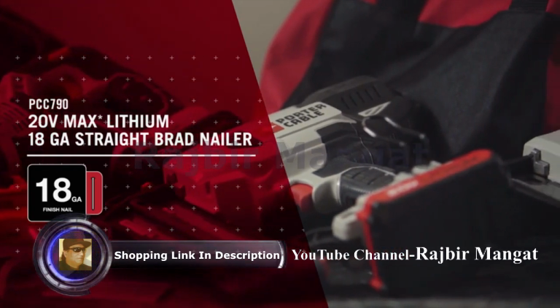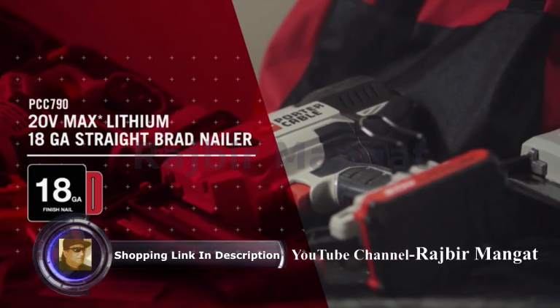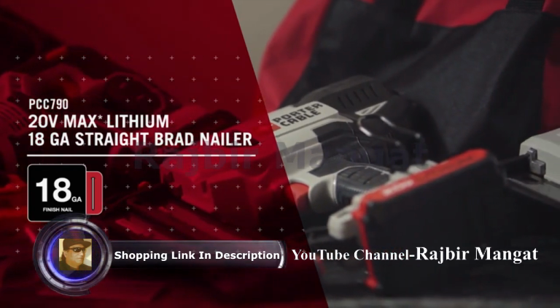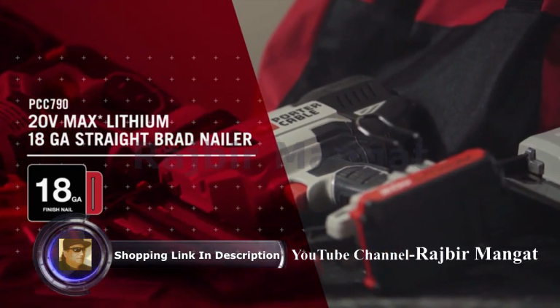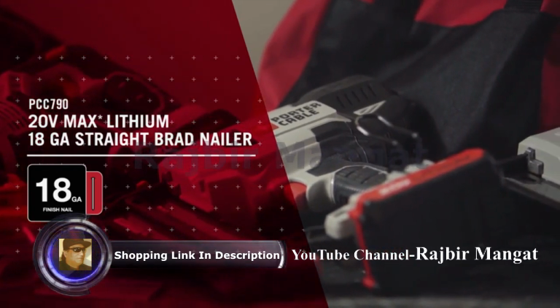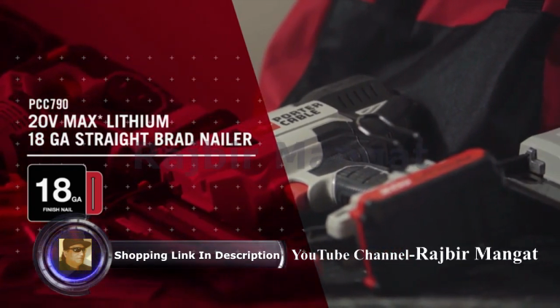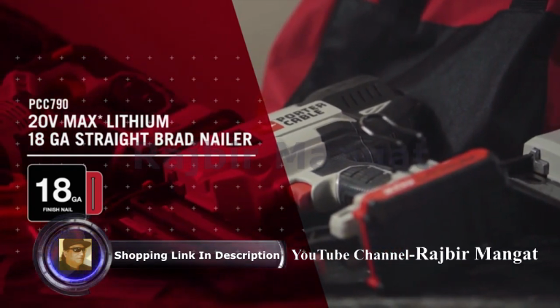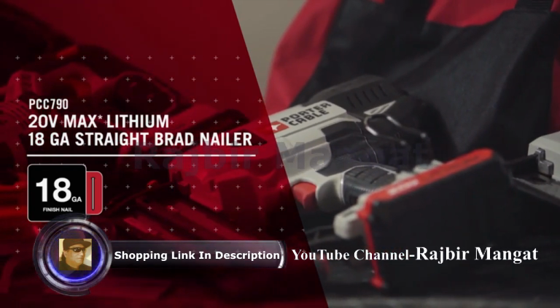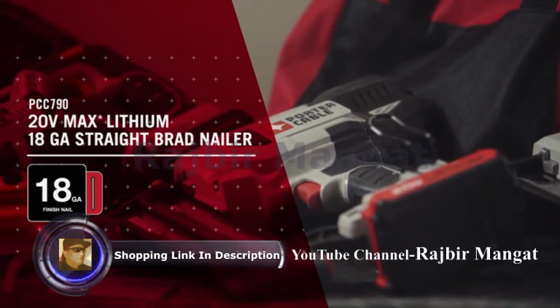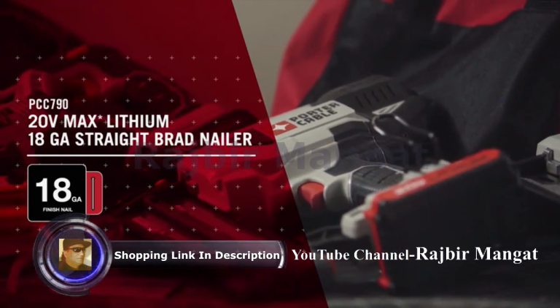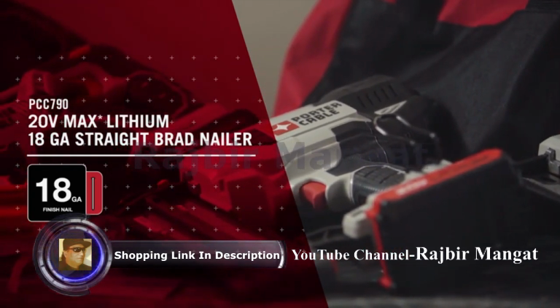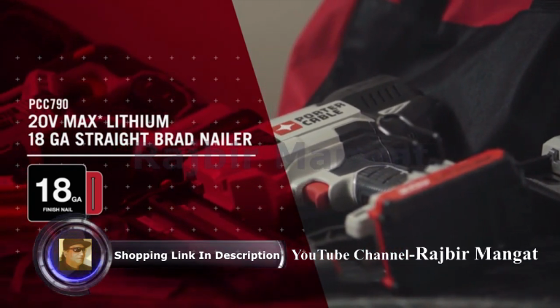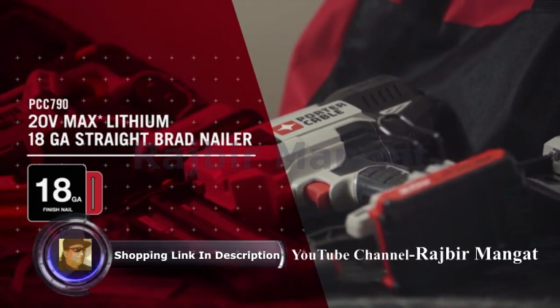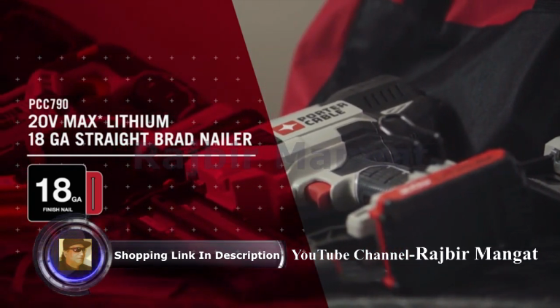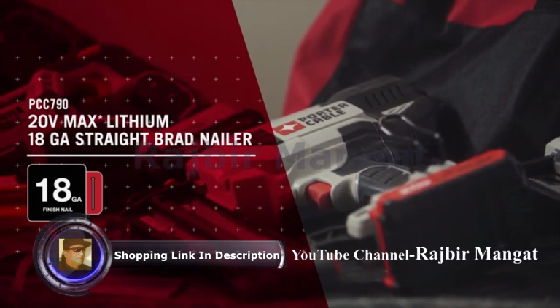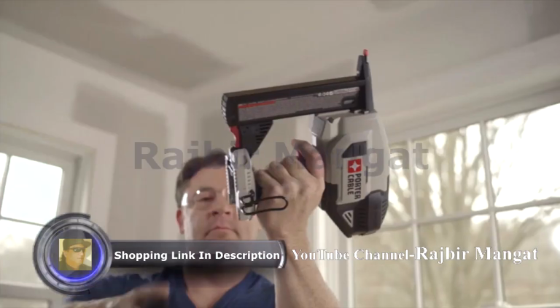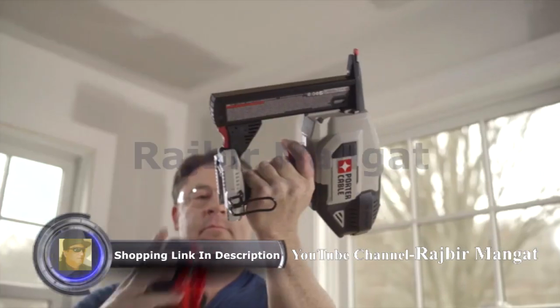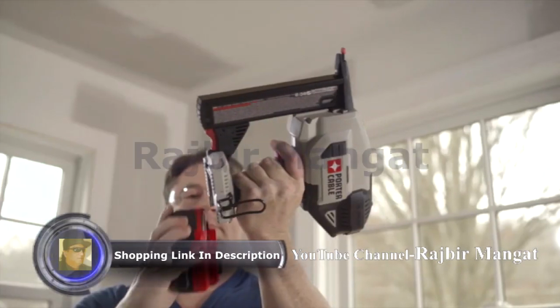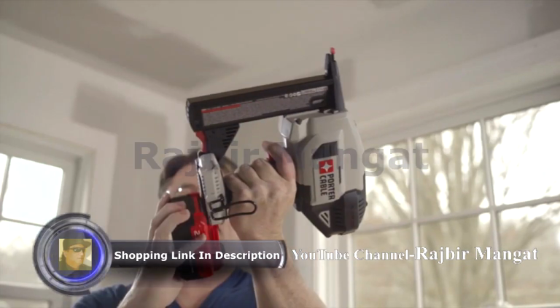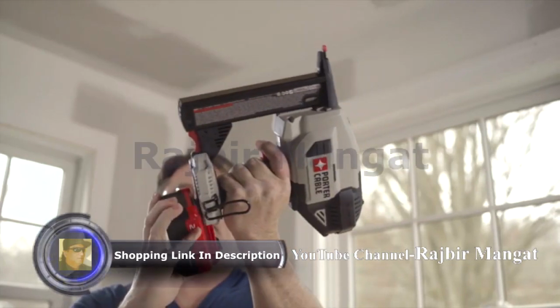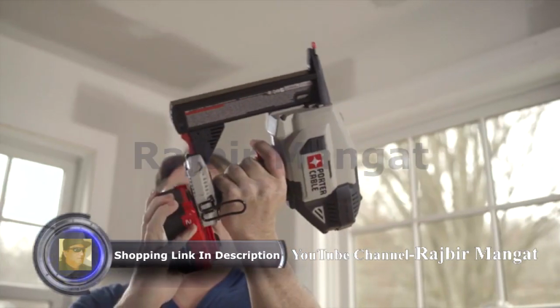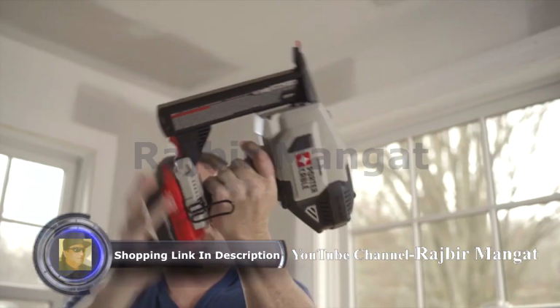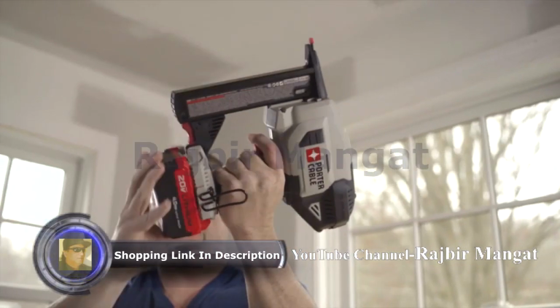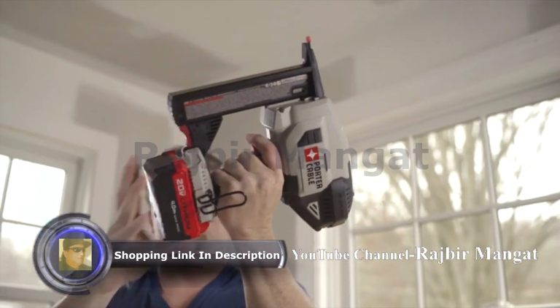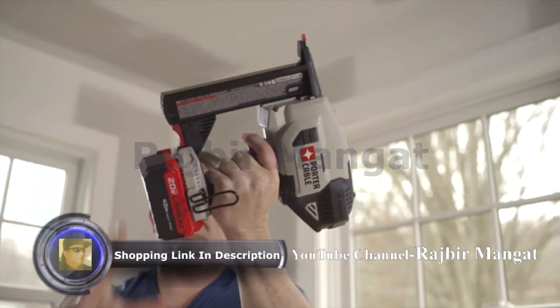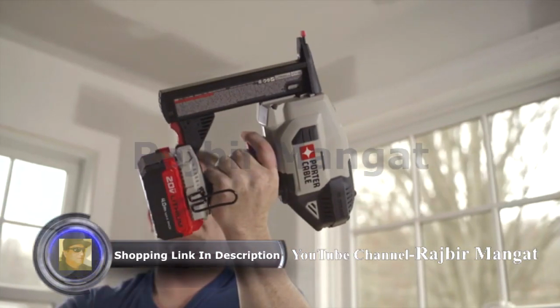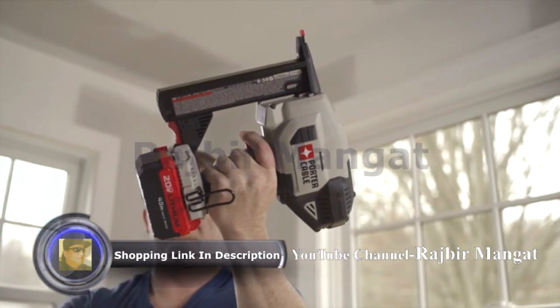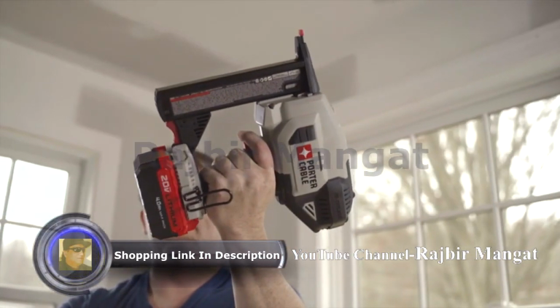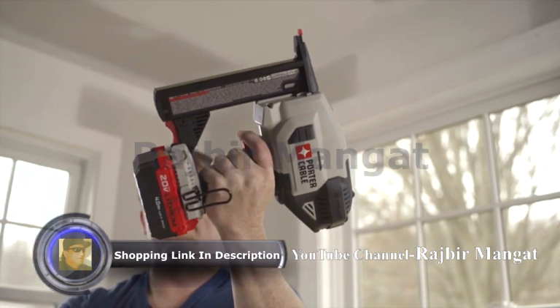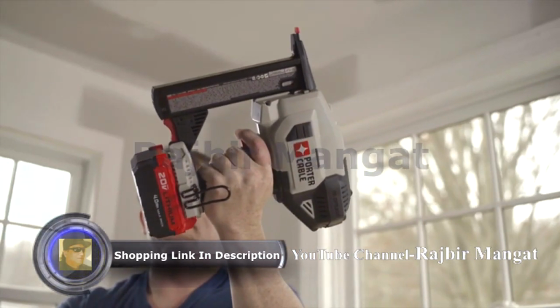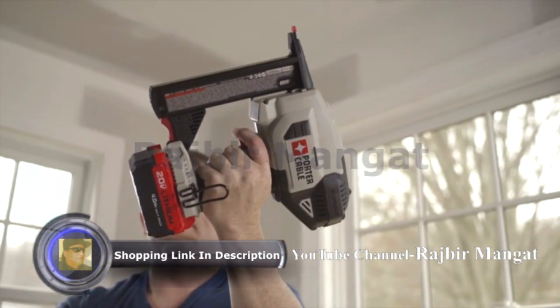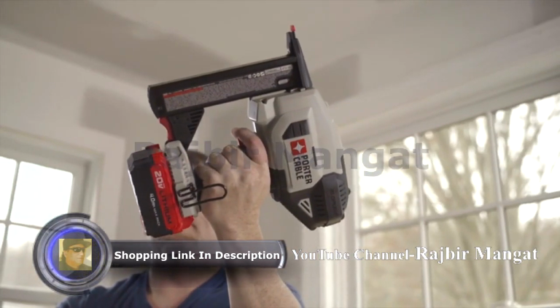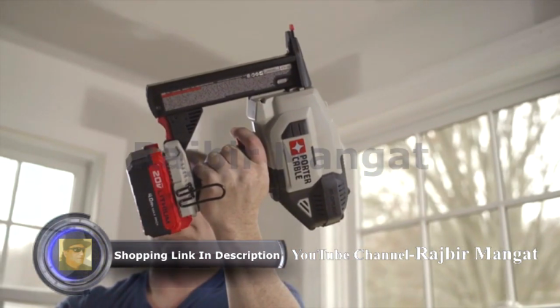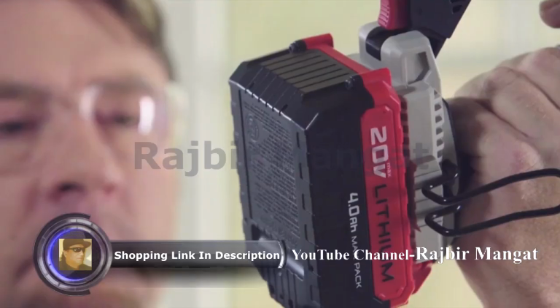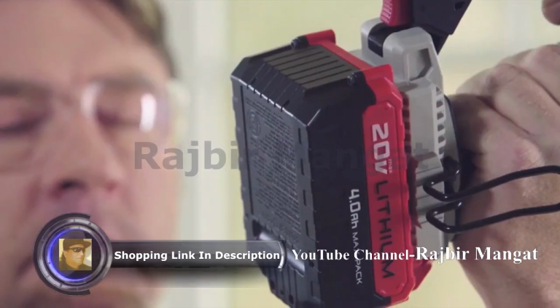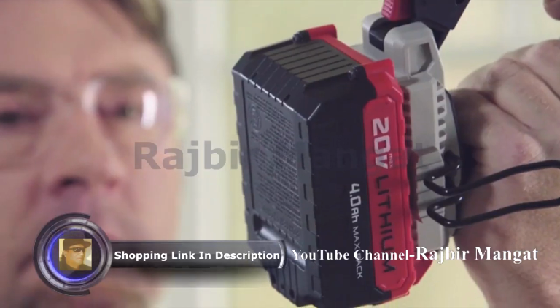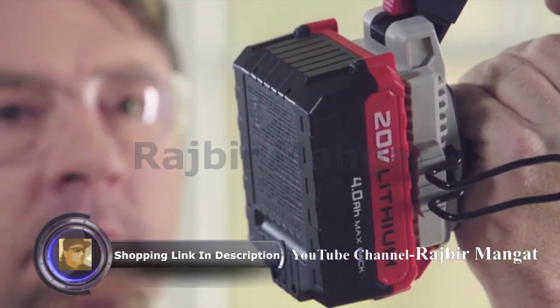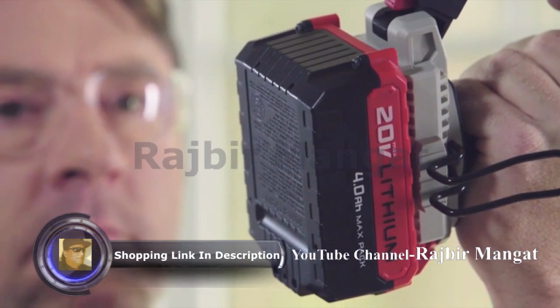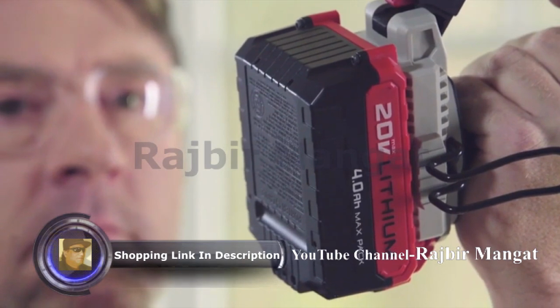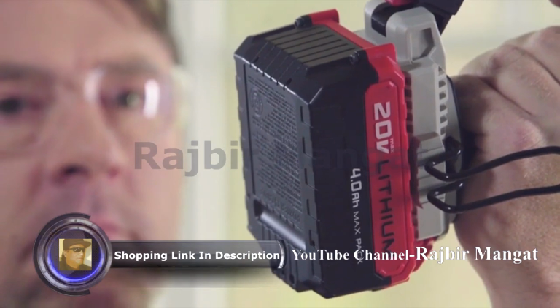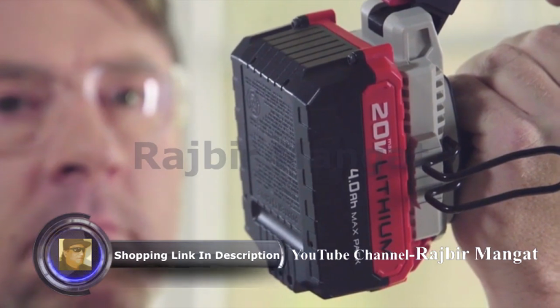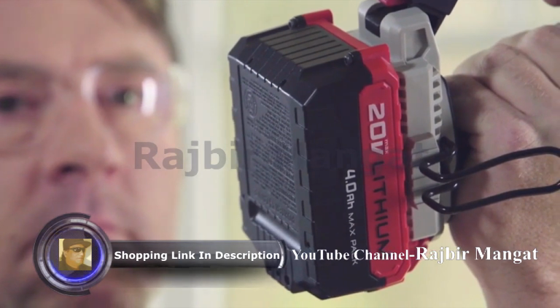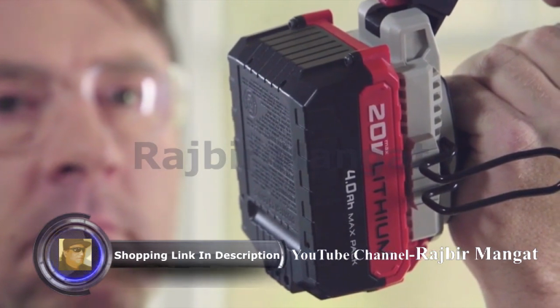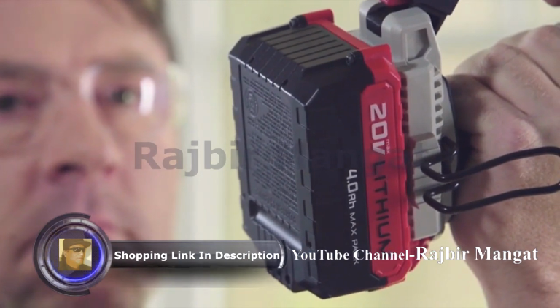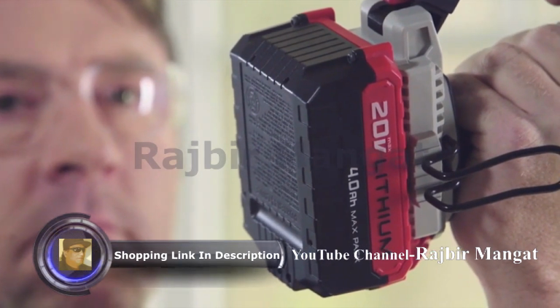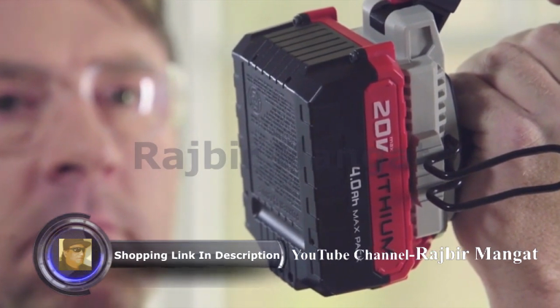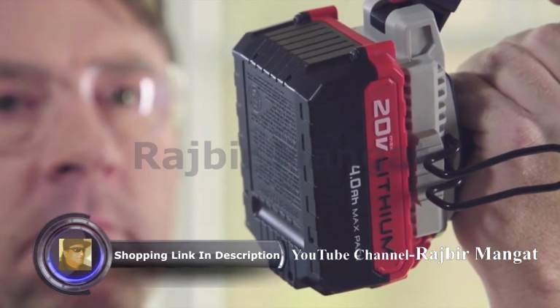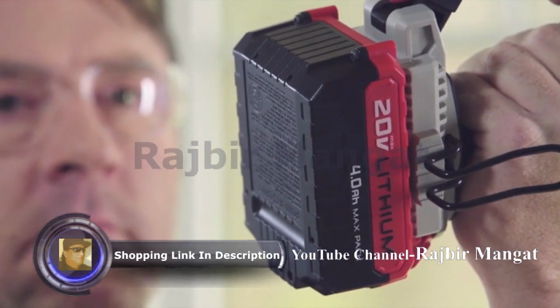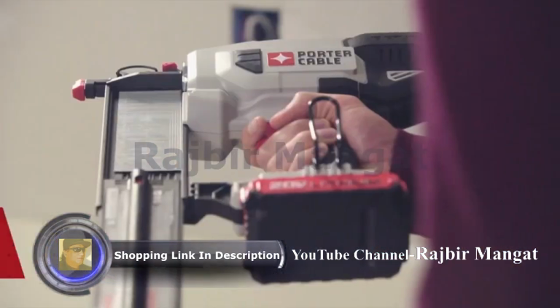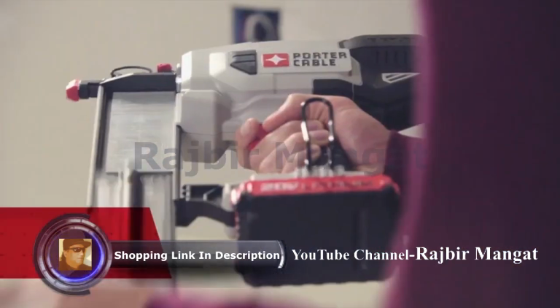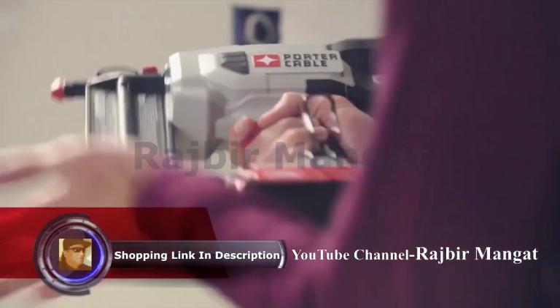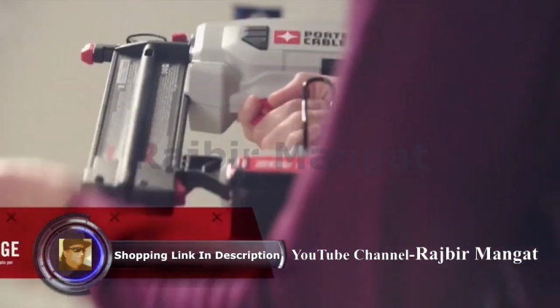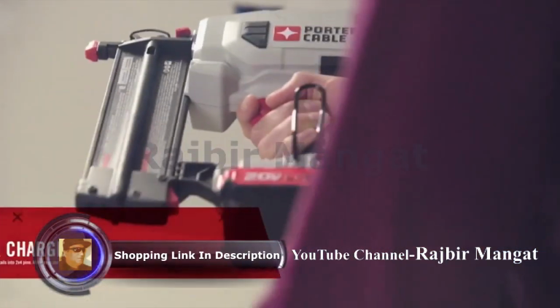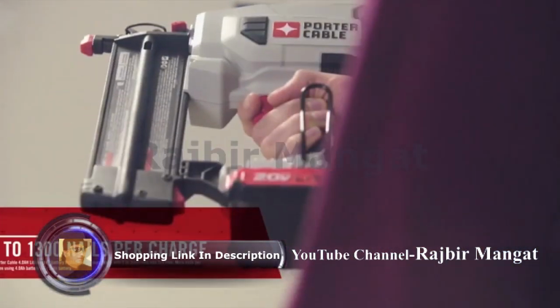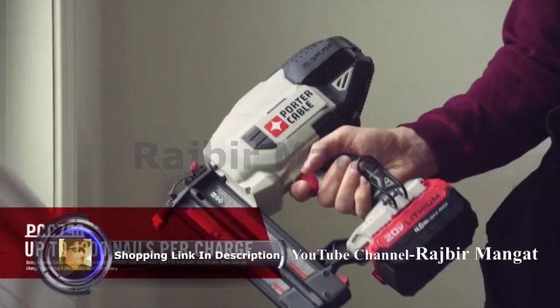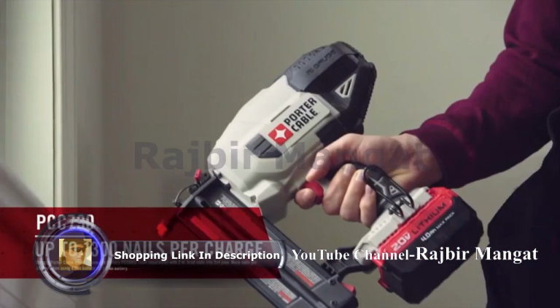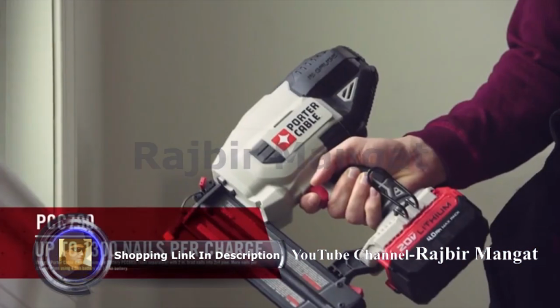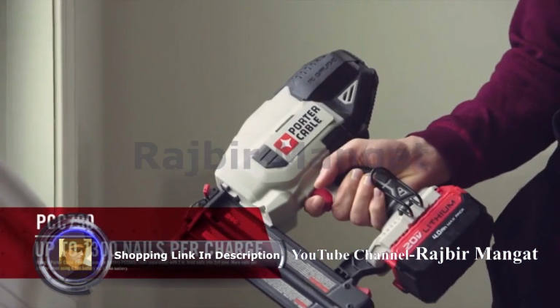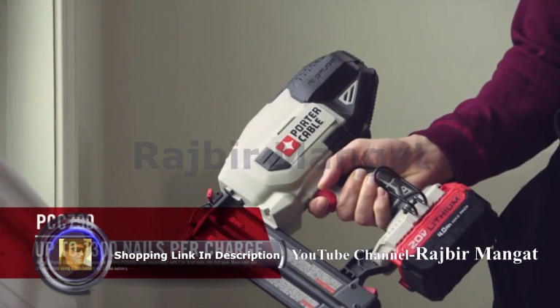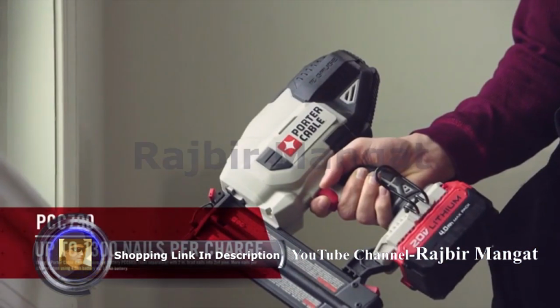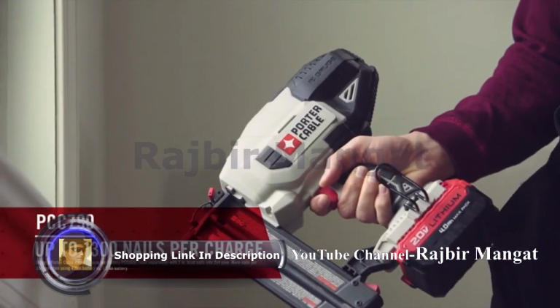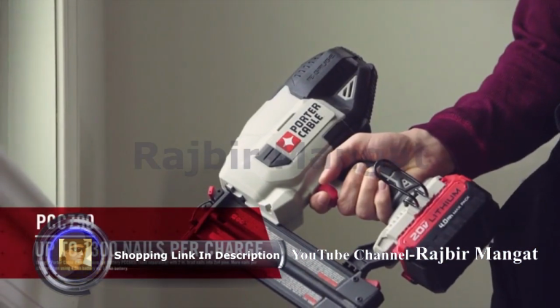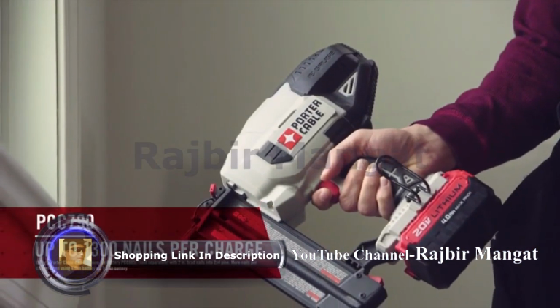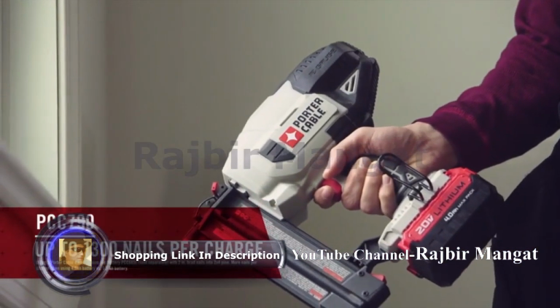The 18 gauge straight brad nailer, operating on the 20V Max 4.0 amp hour battery.